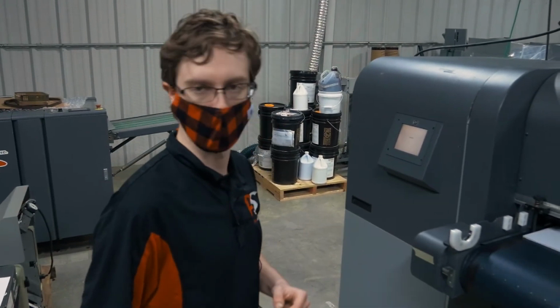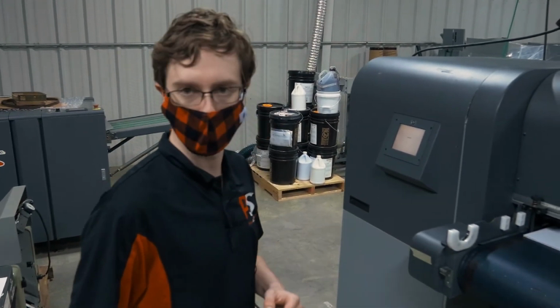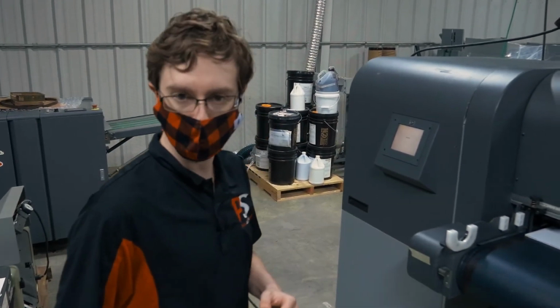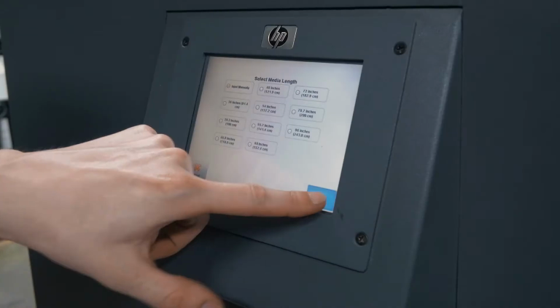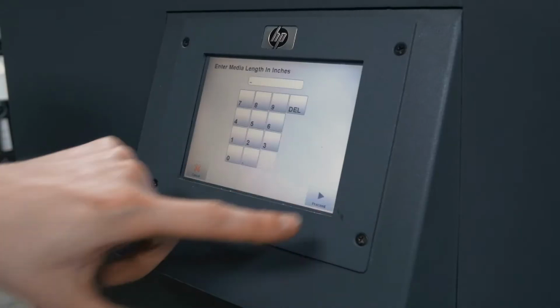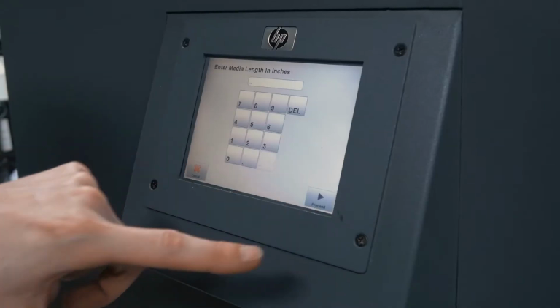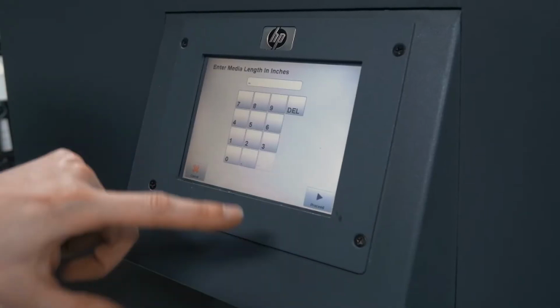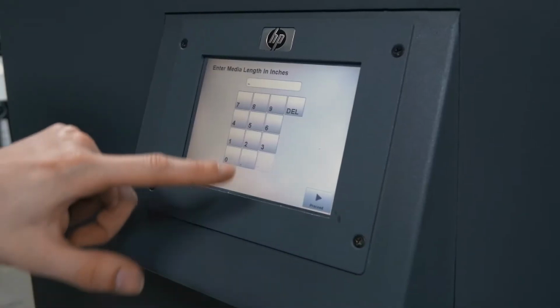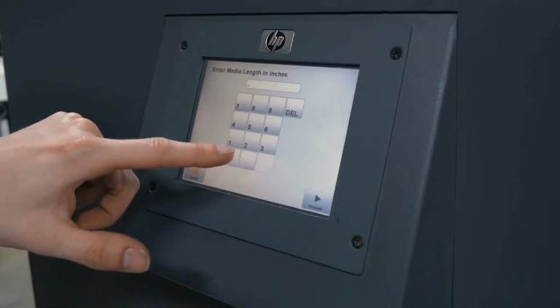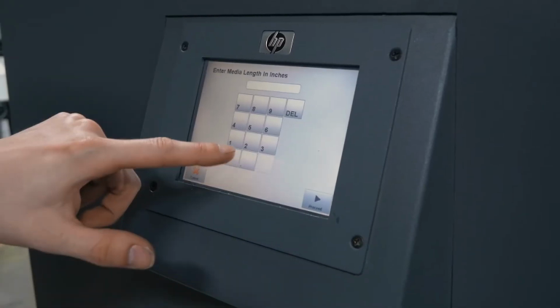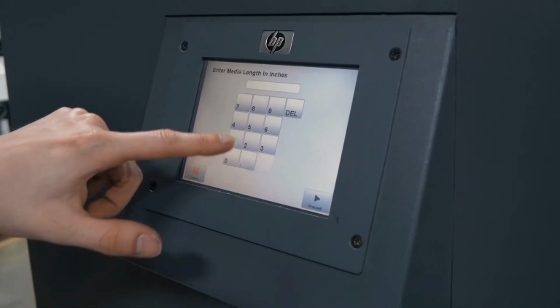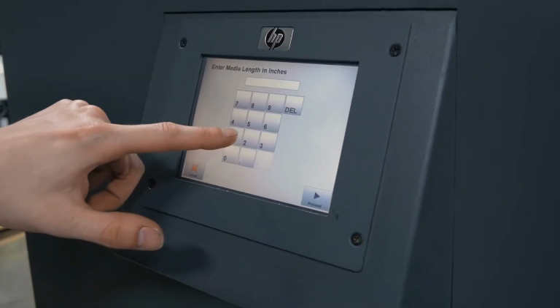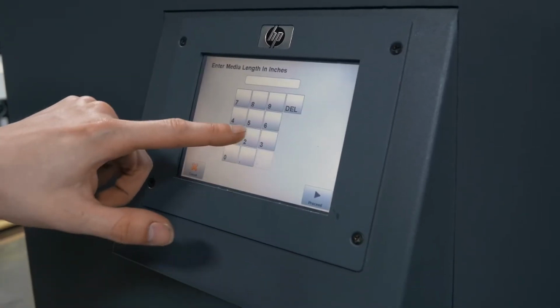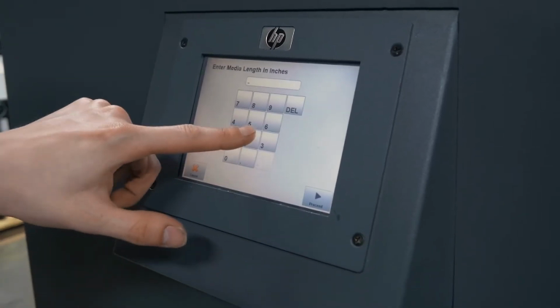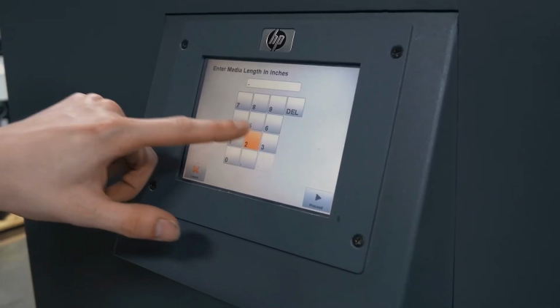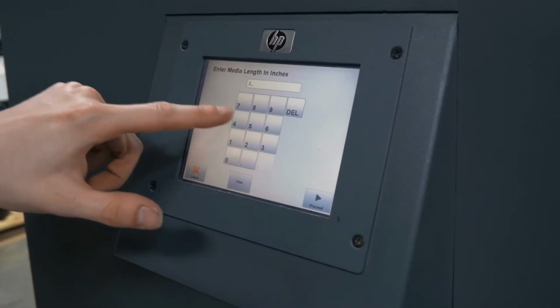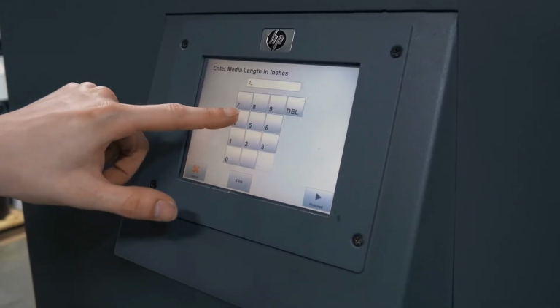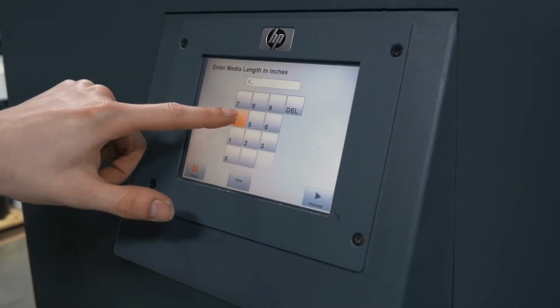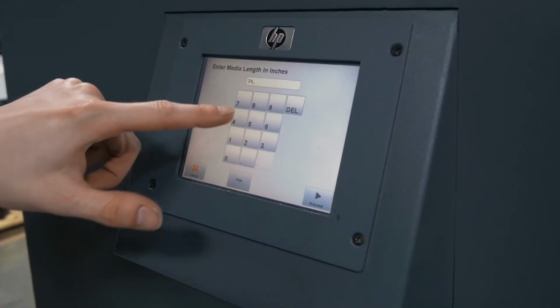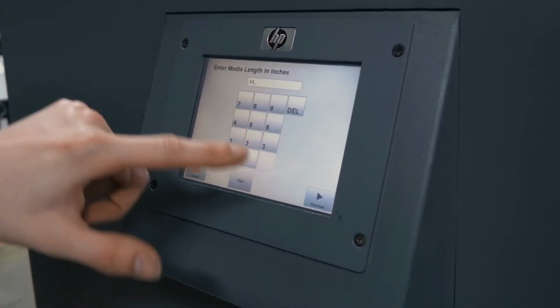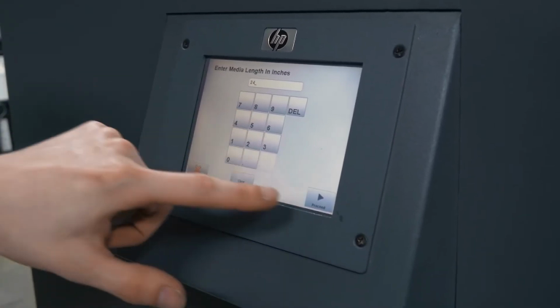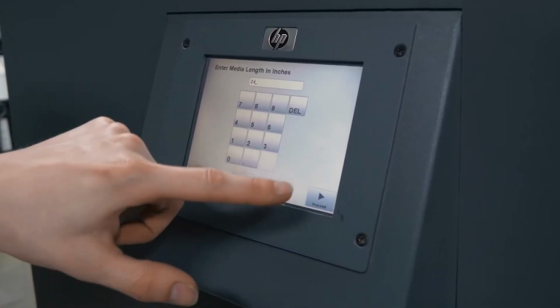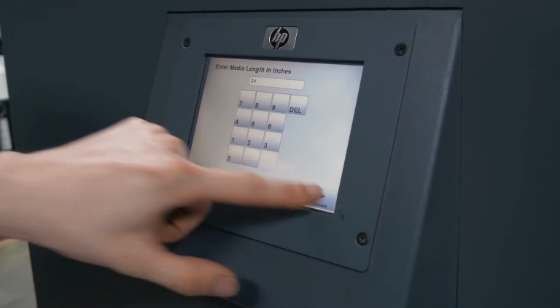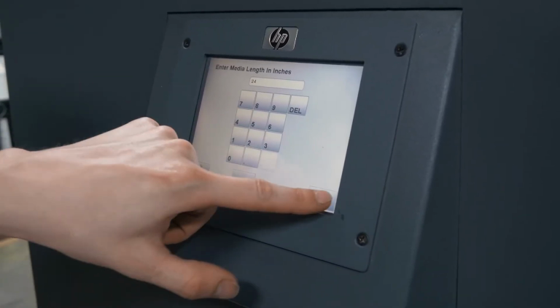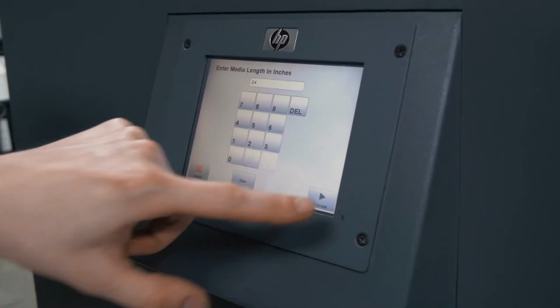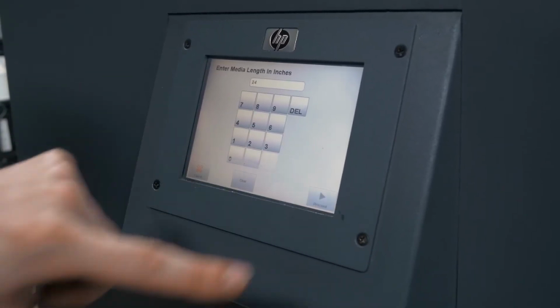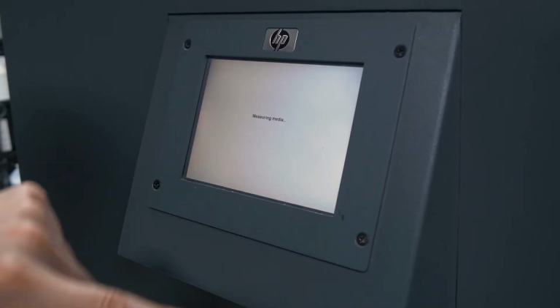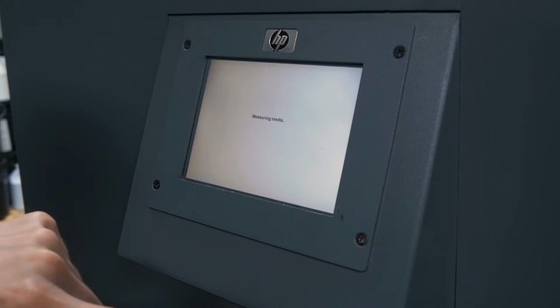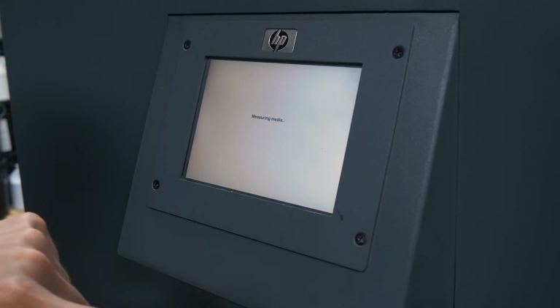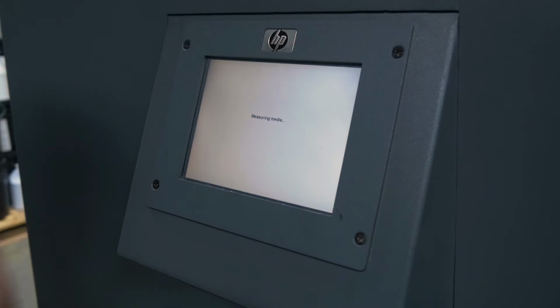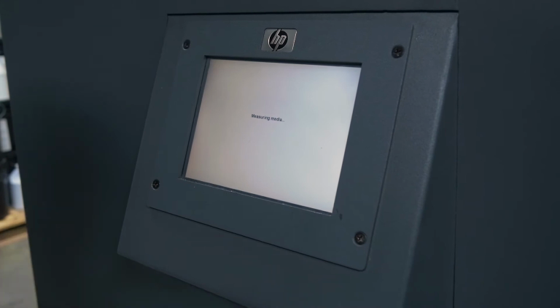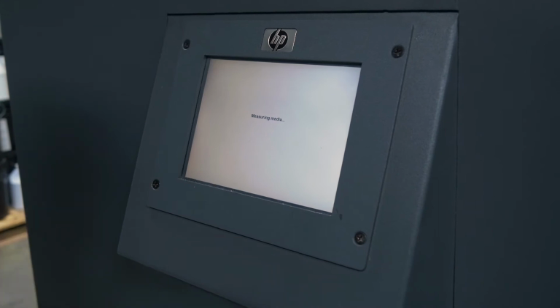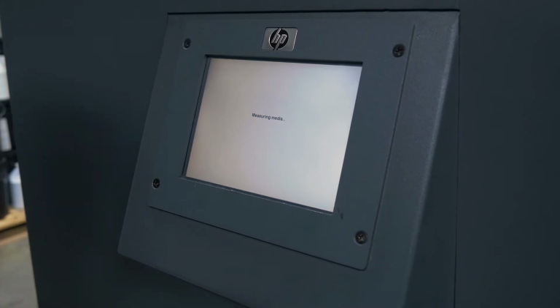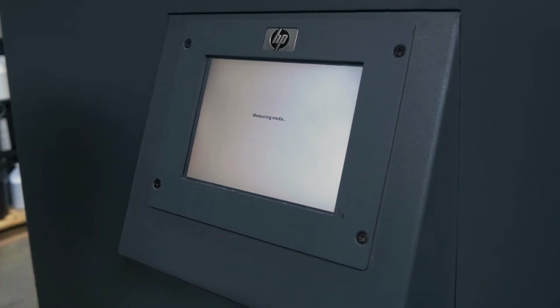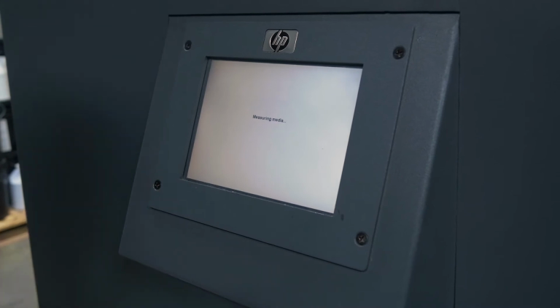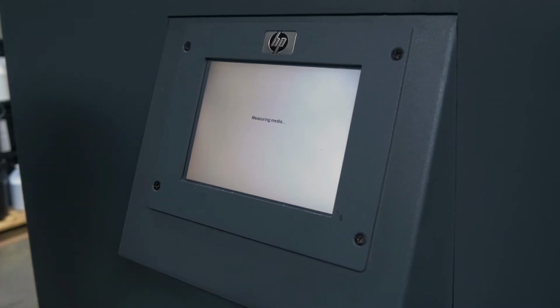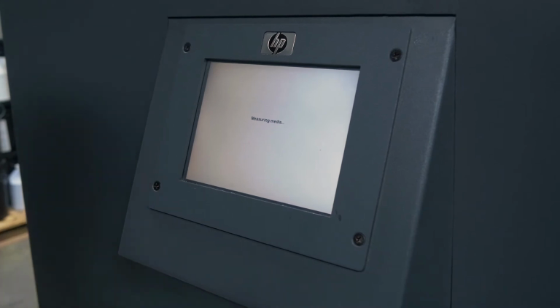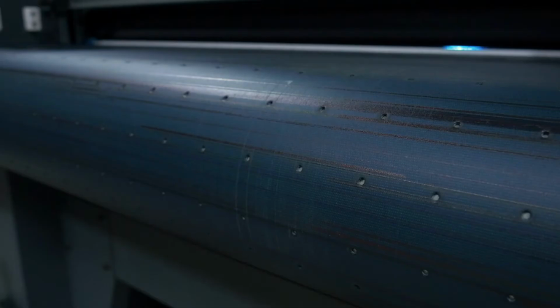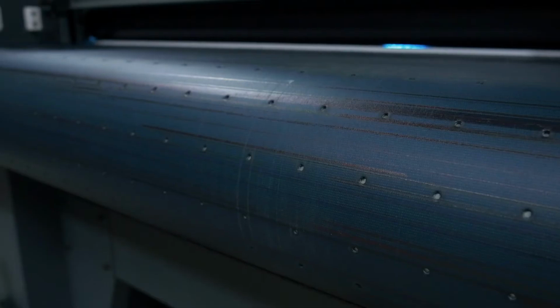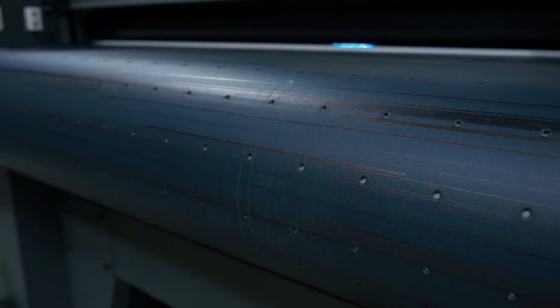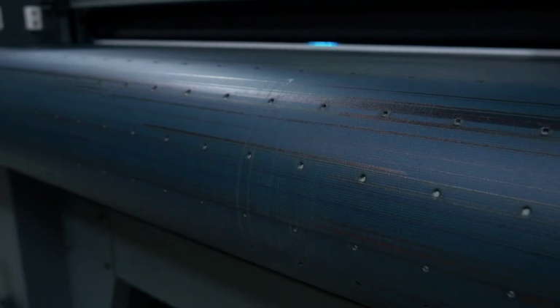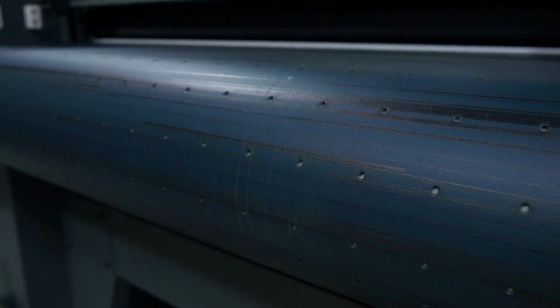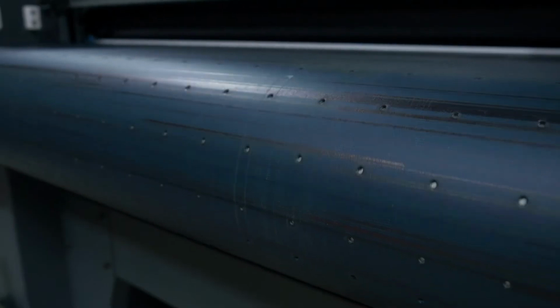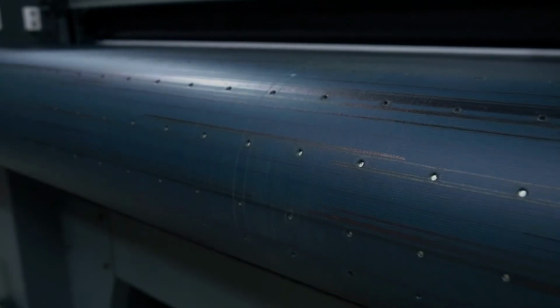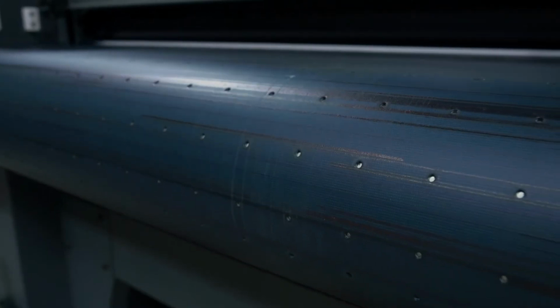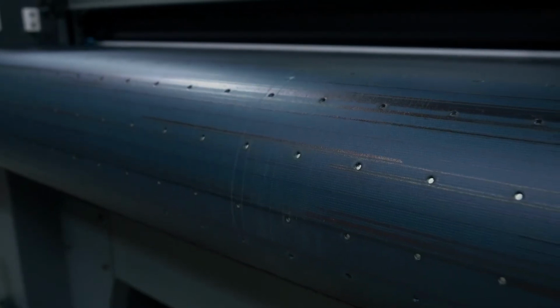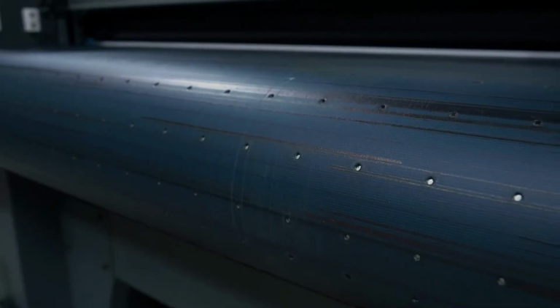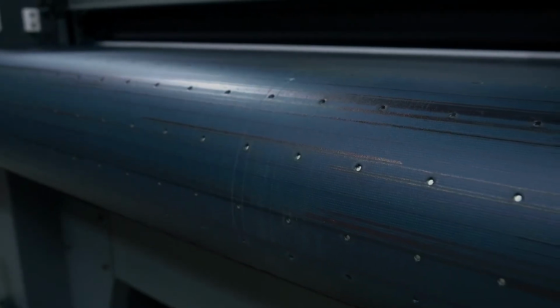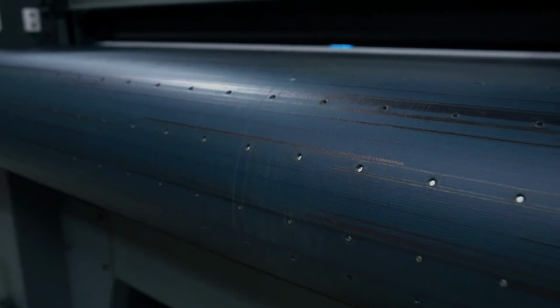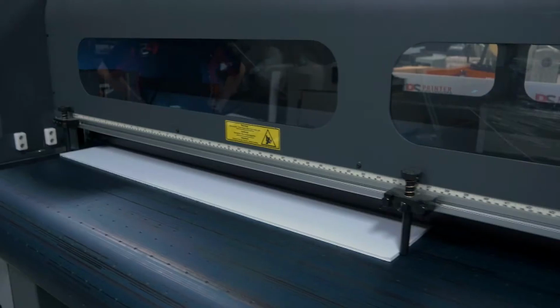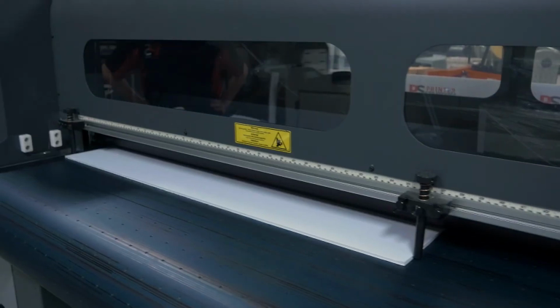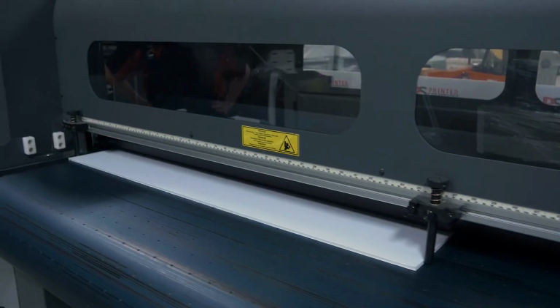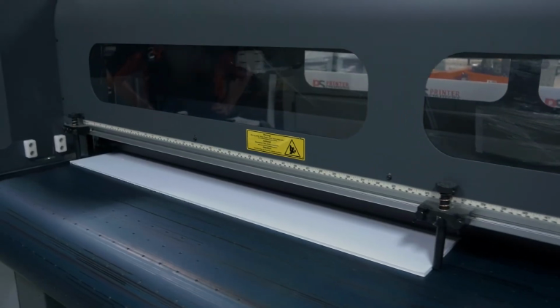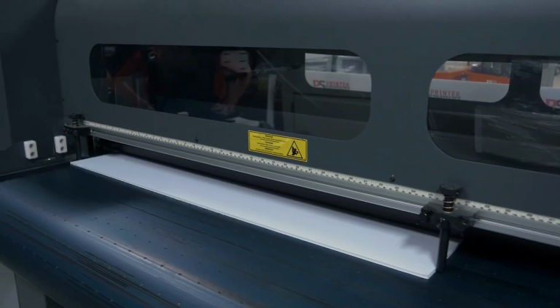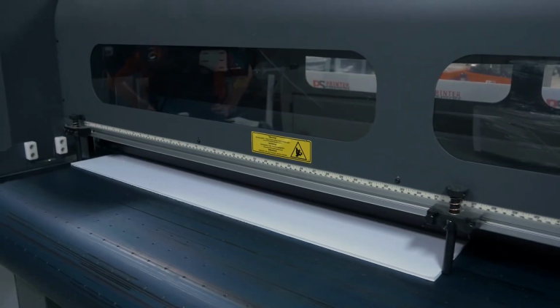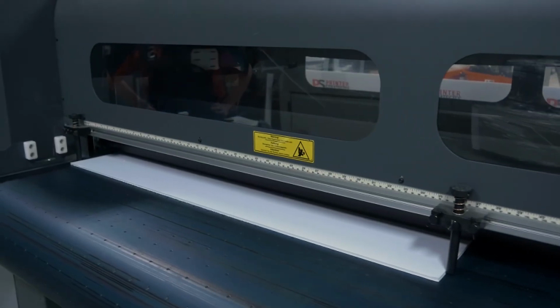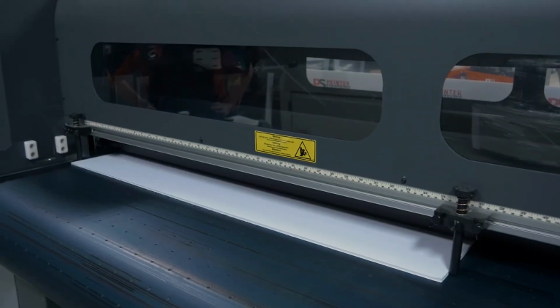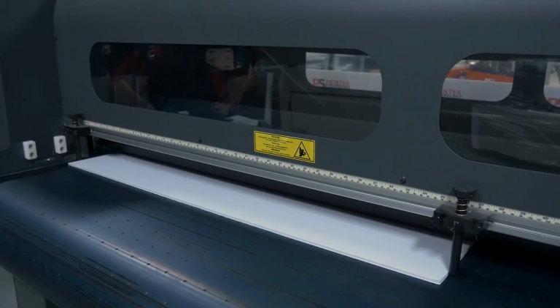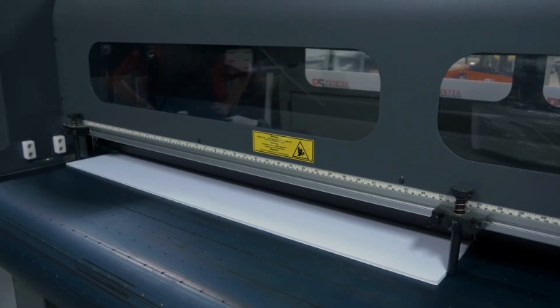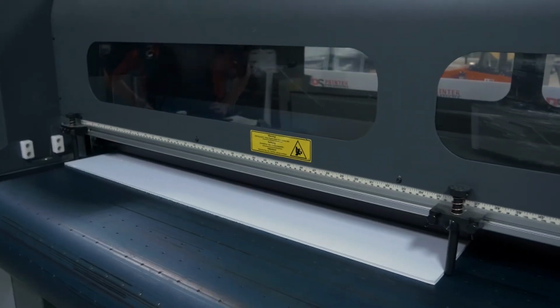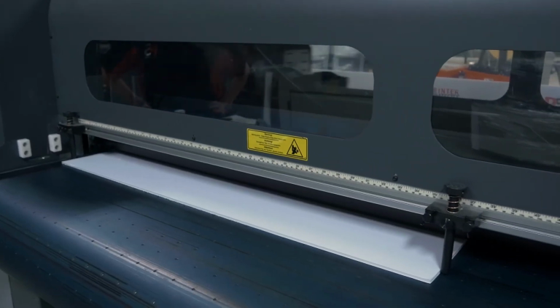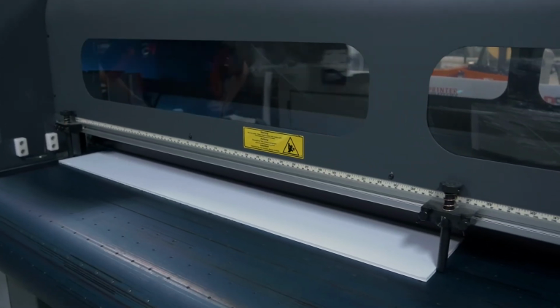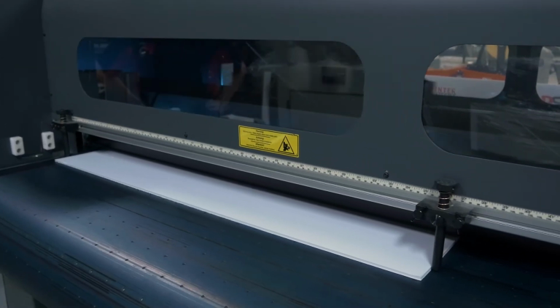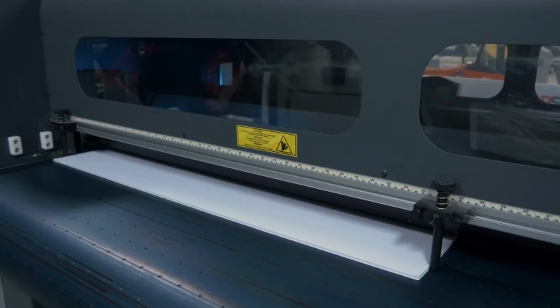Enter in our length, and it will start printing our test pattern.